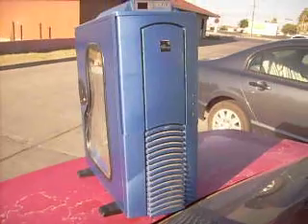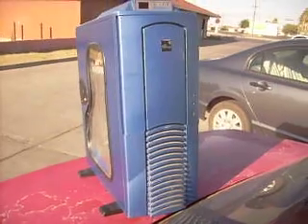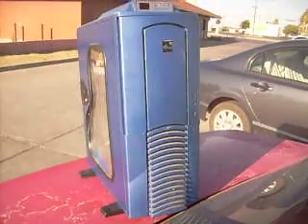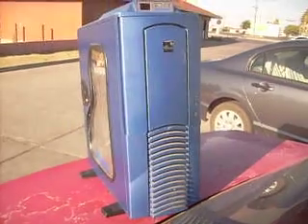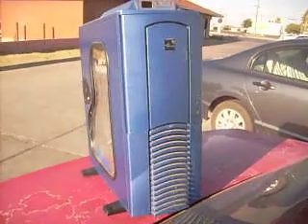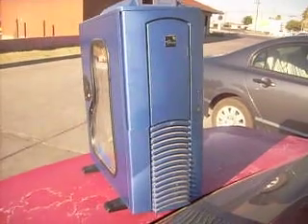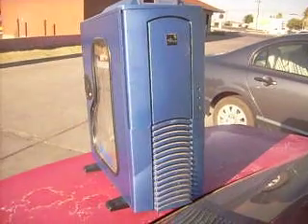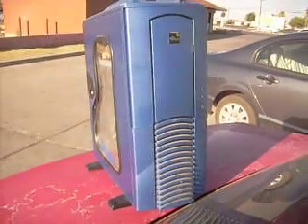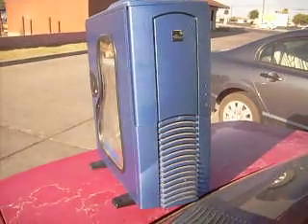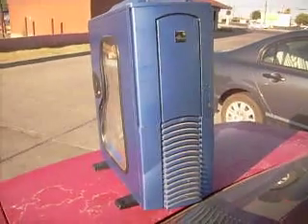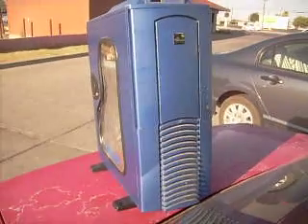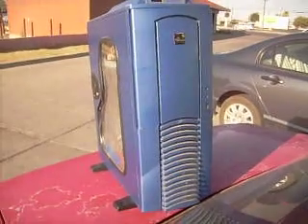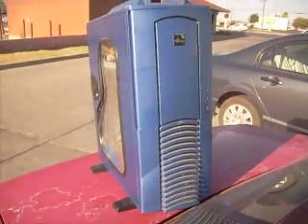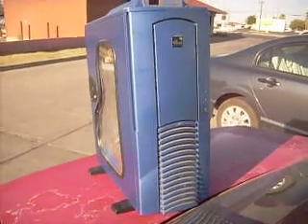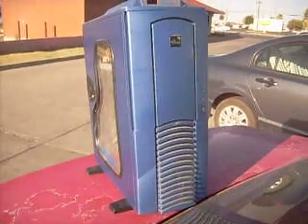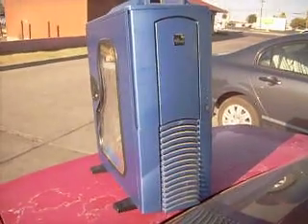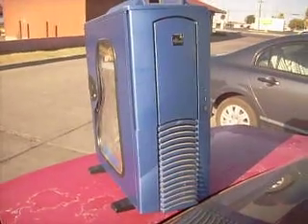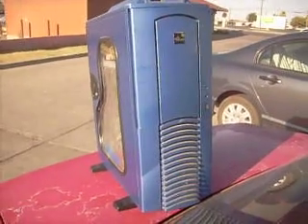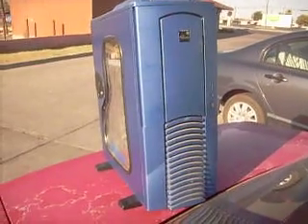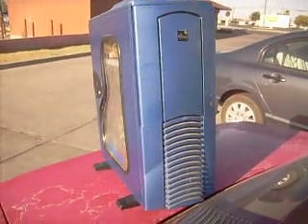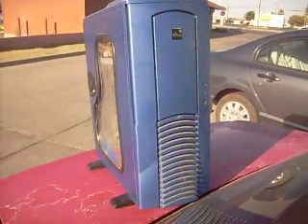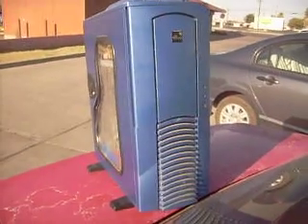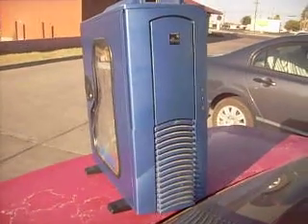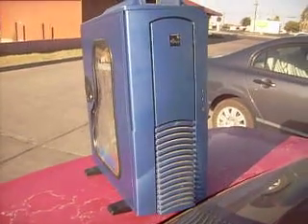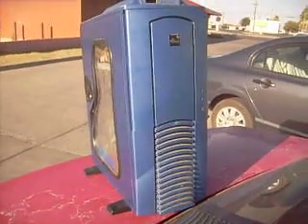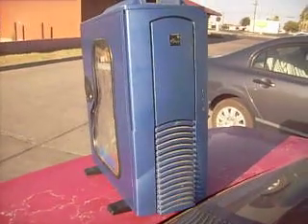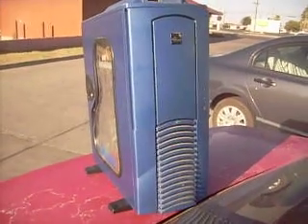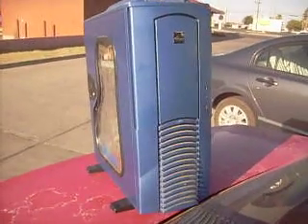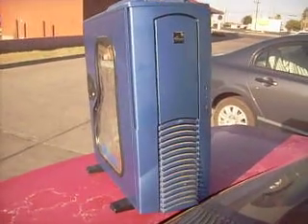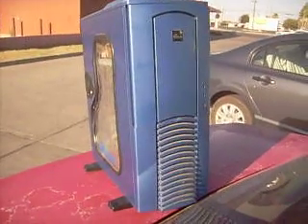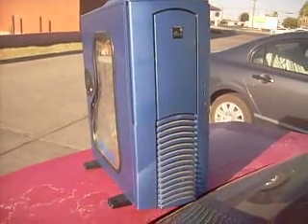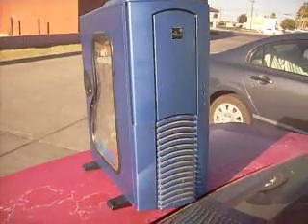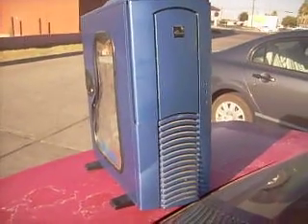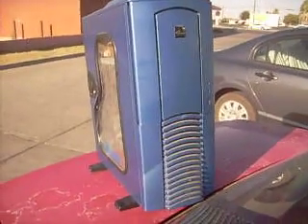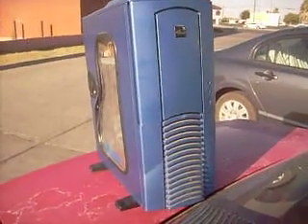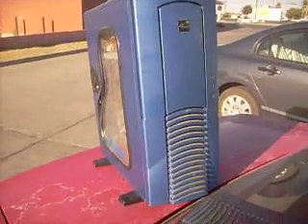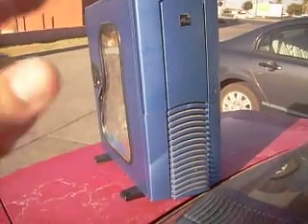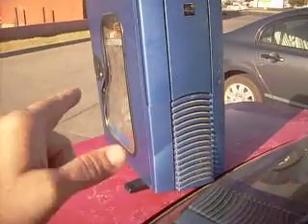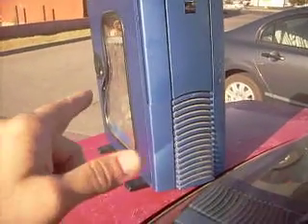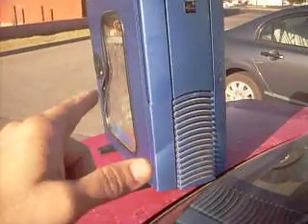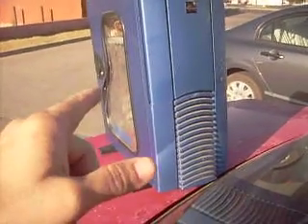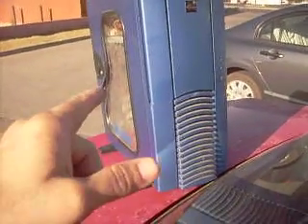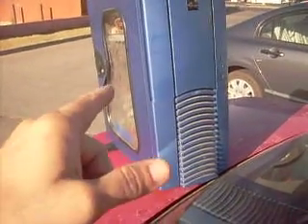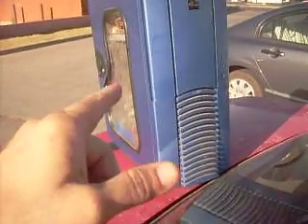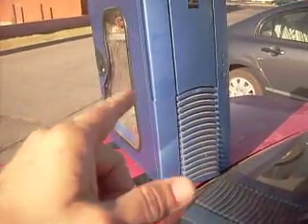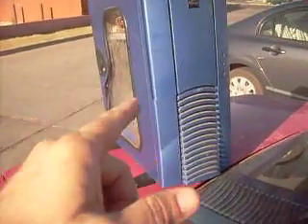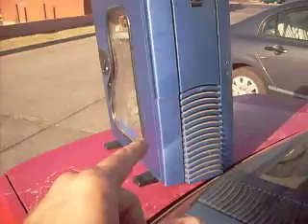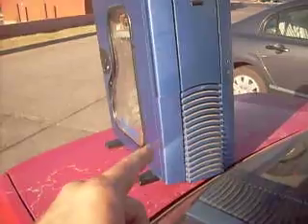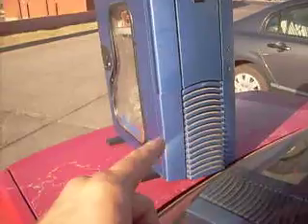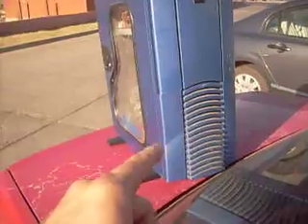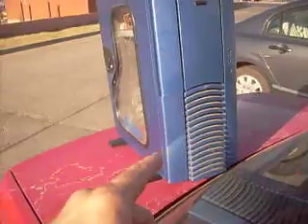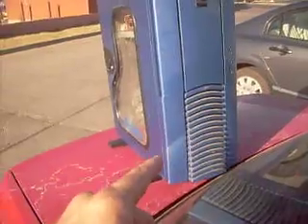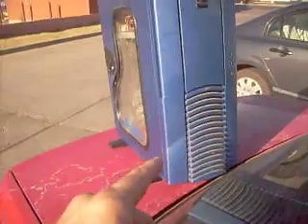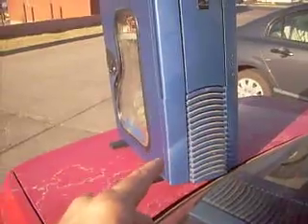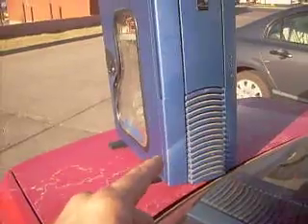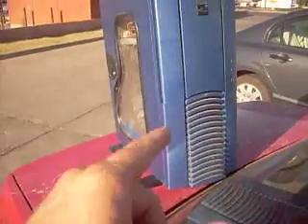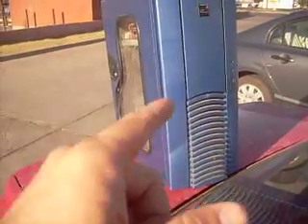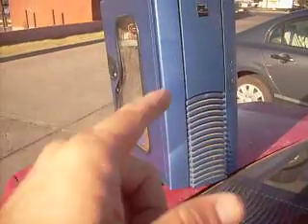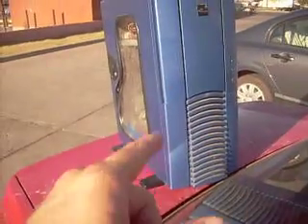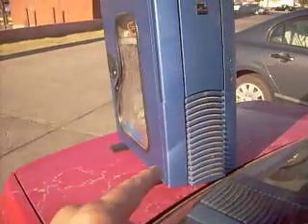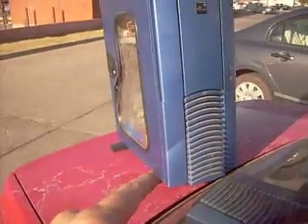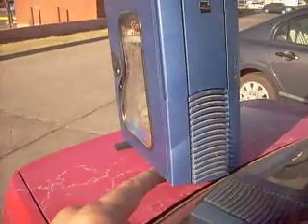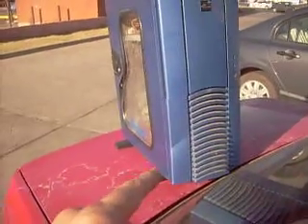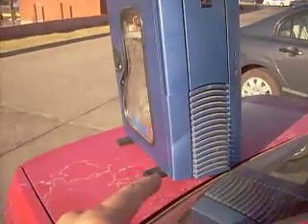Hey everybody, how's it going? This is a really cool machine, but wait, there's something wrong.